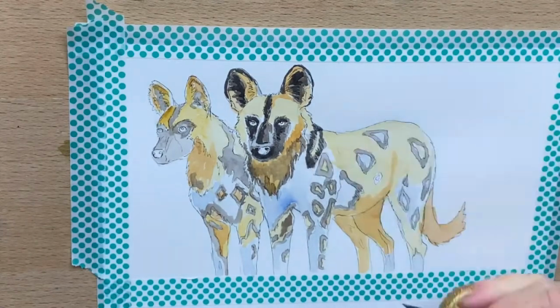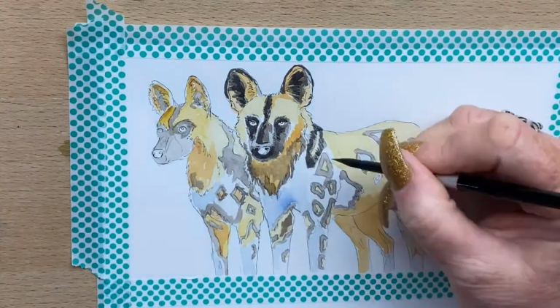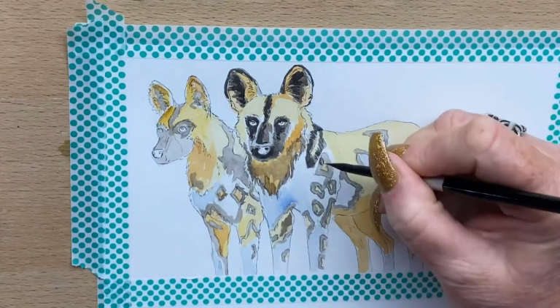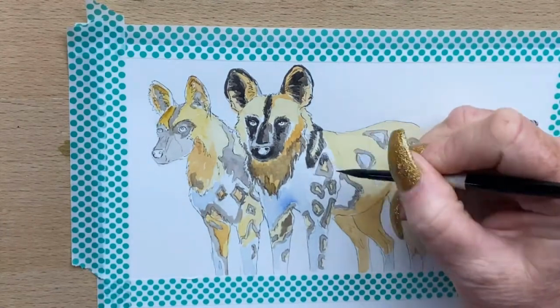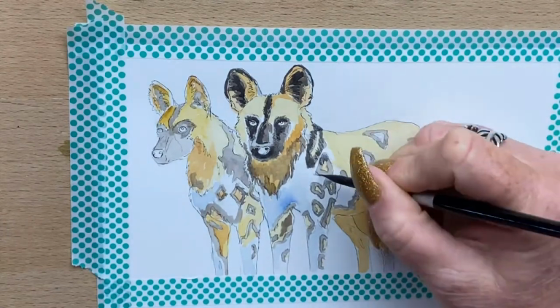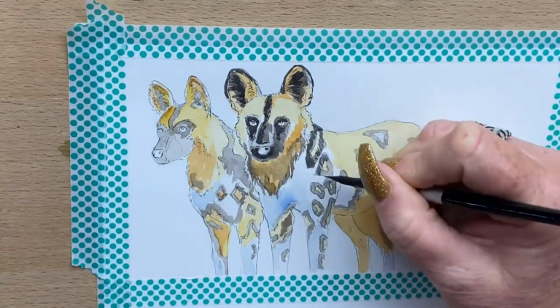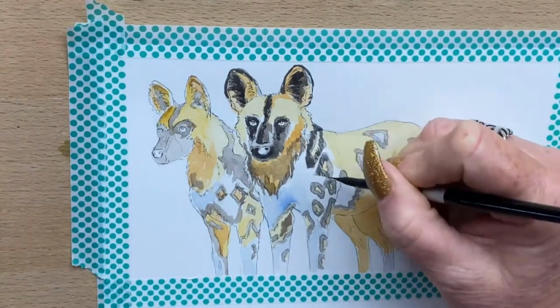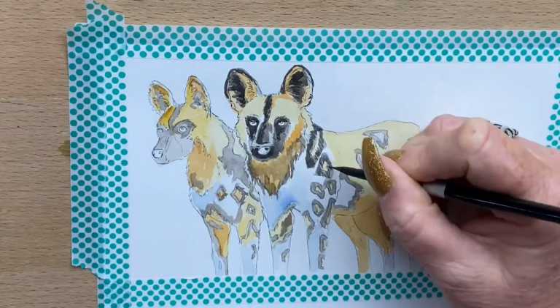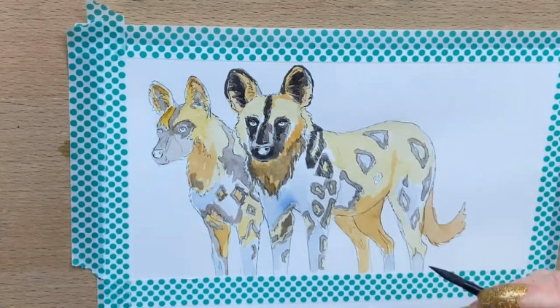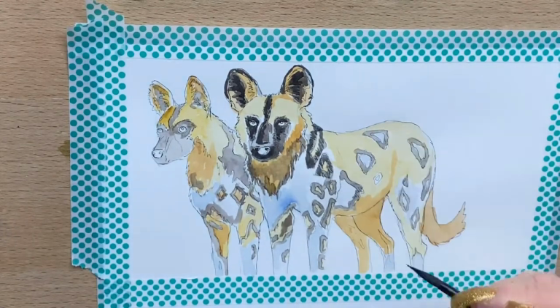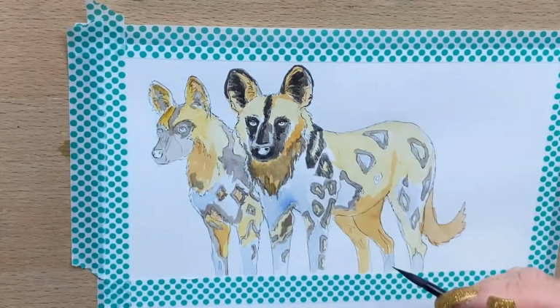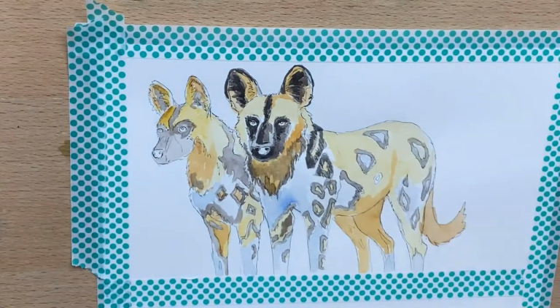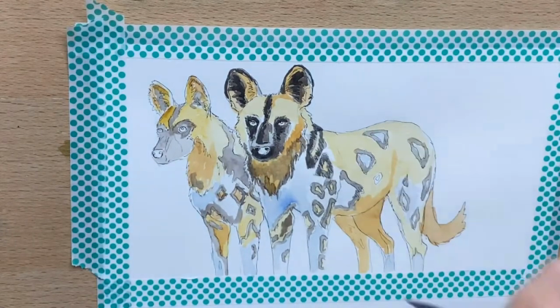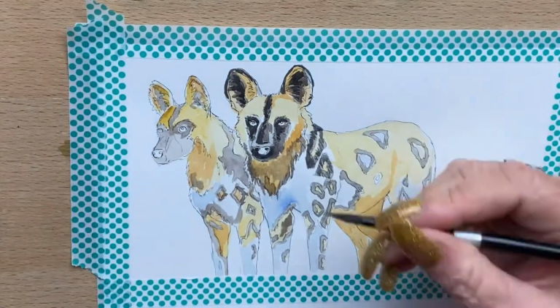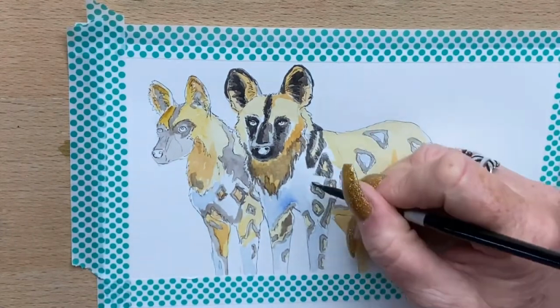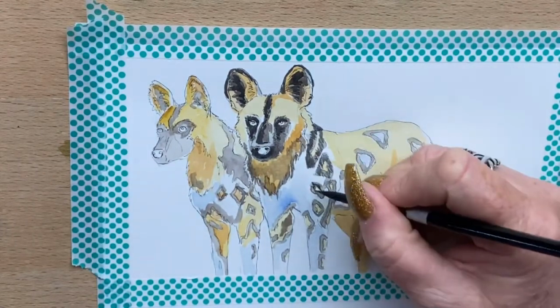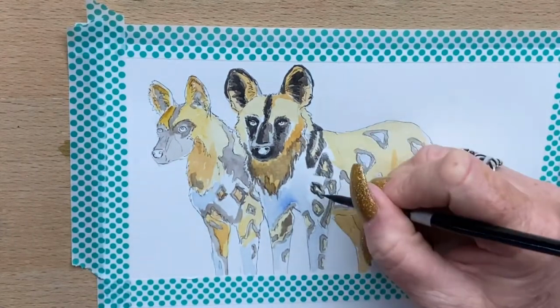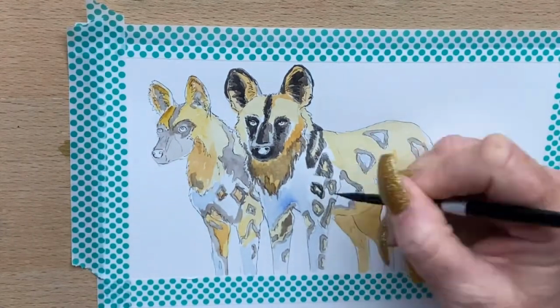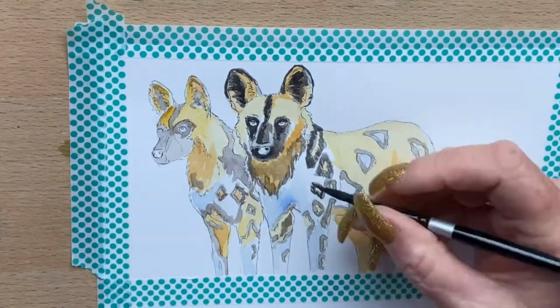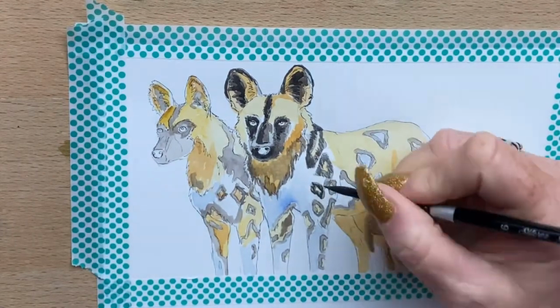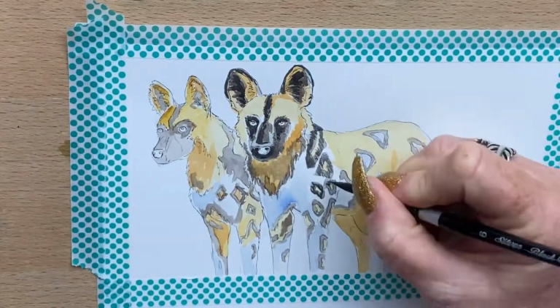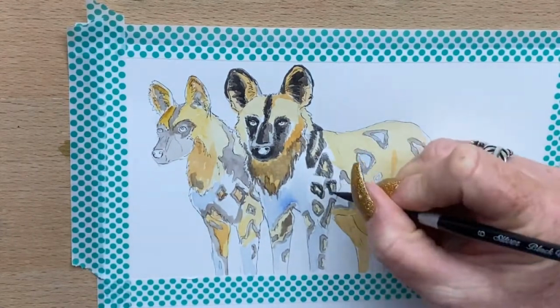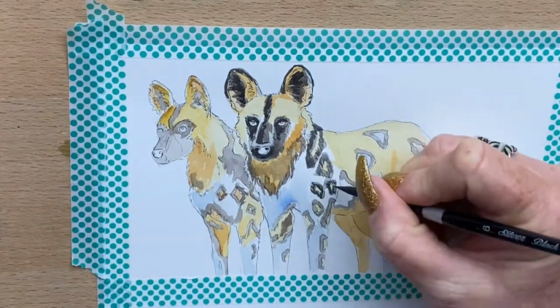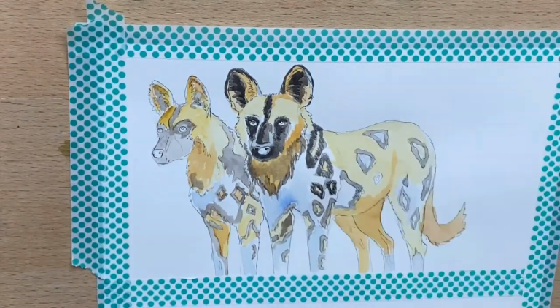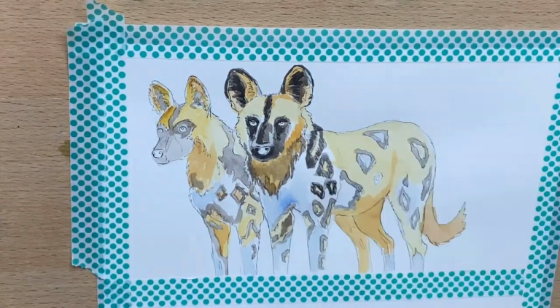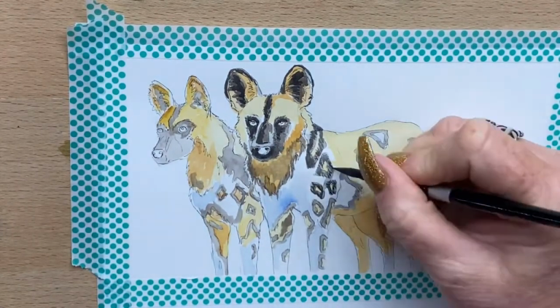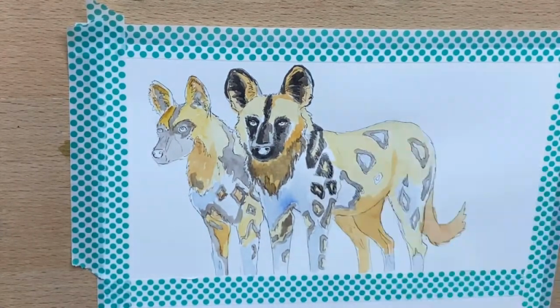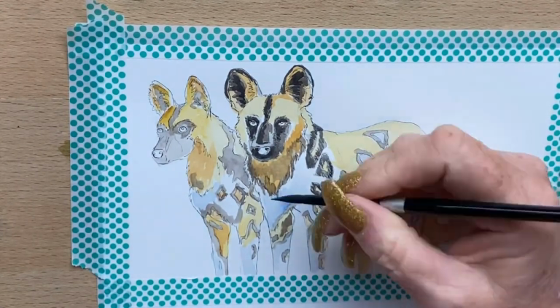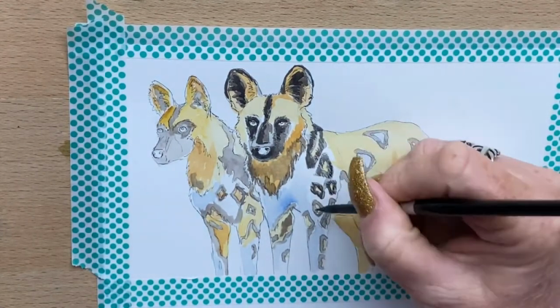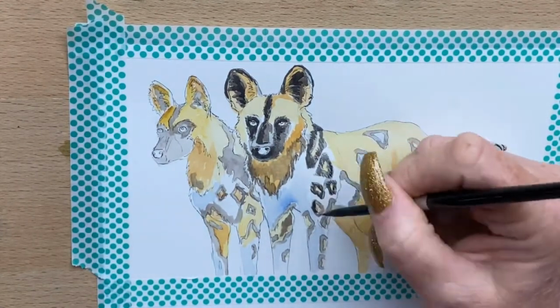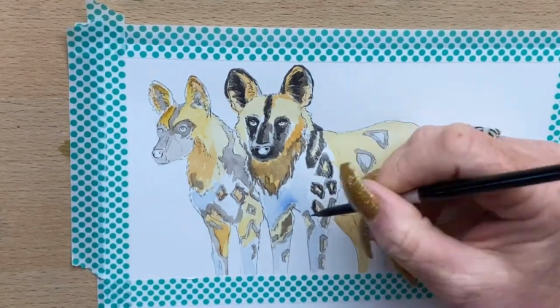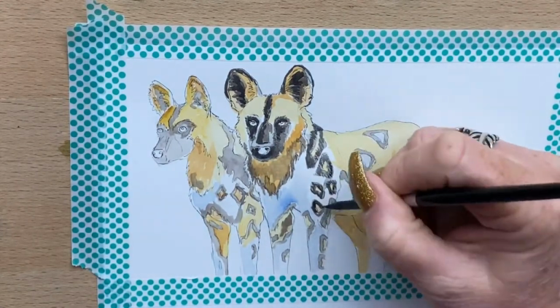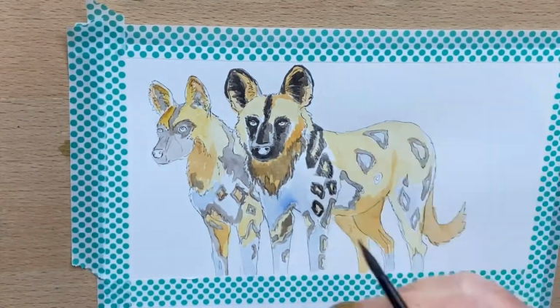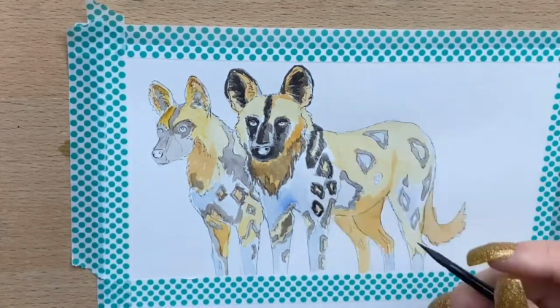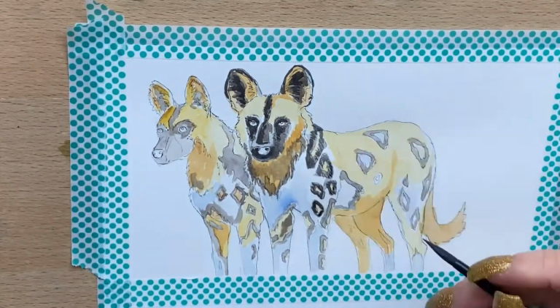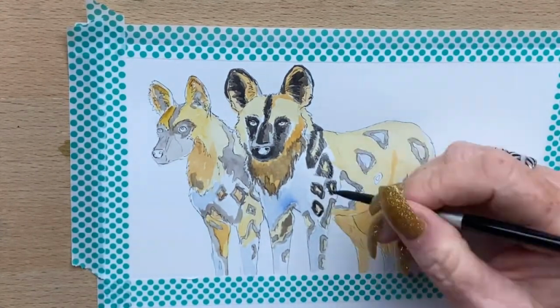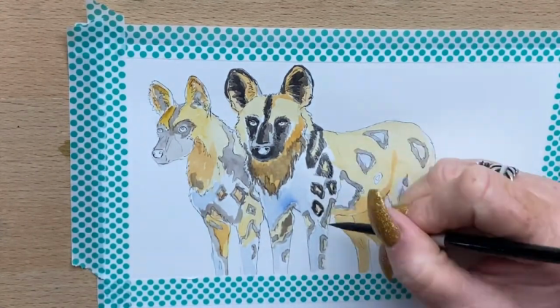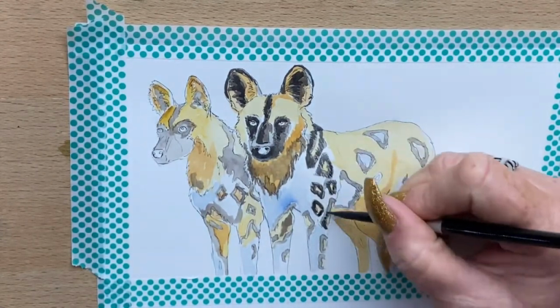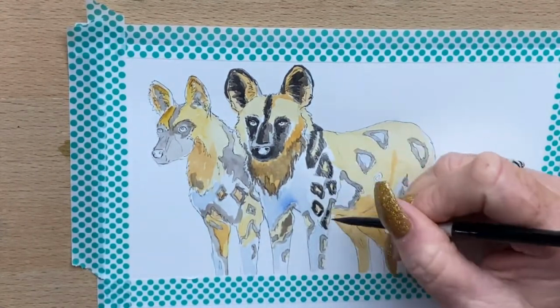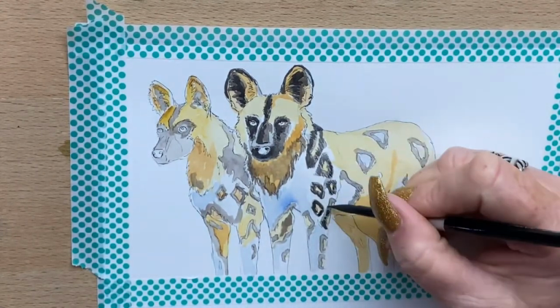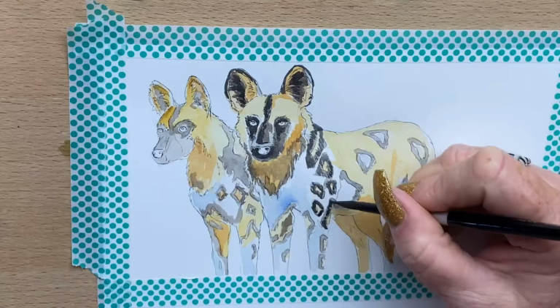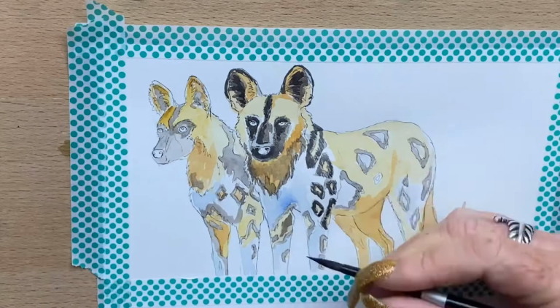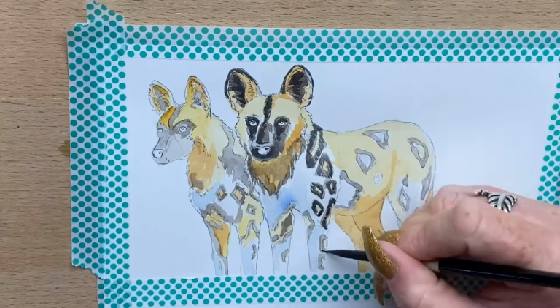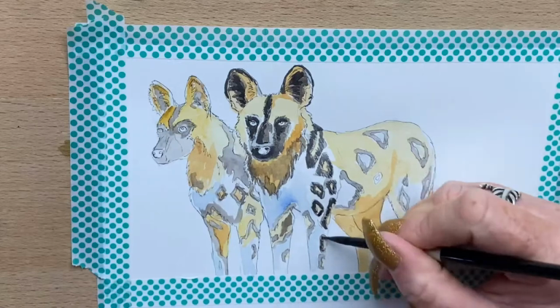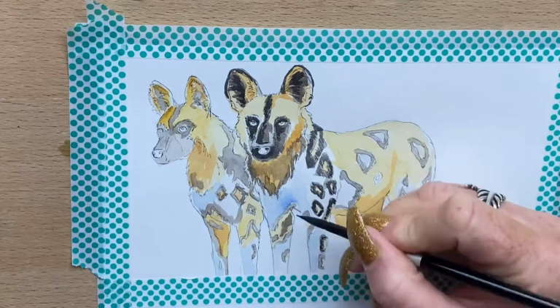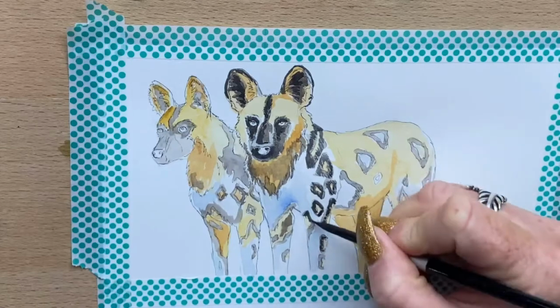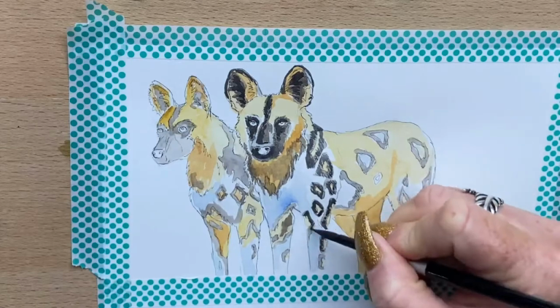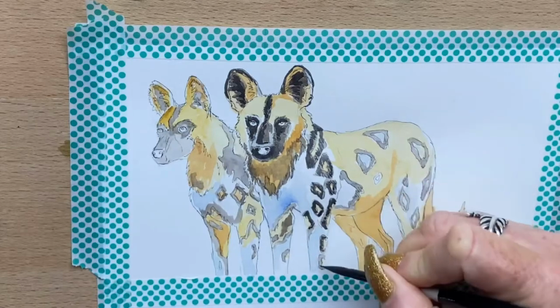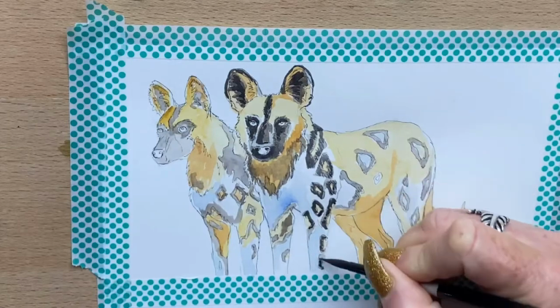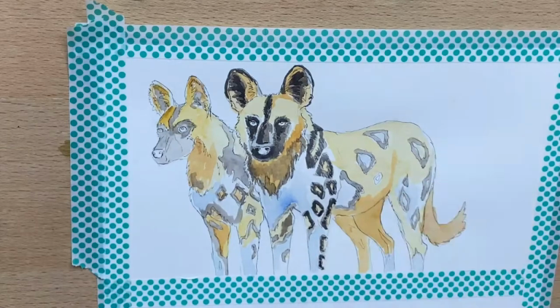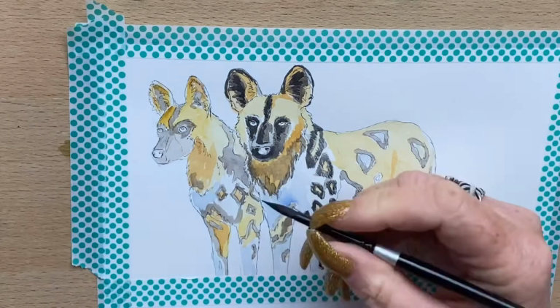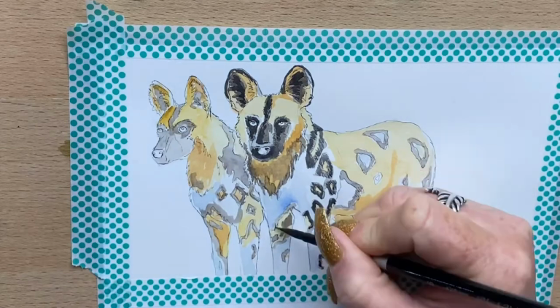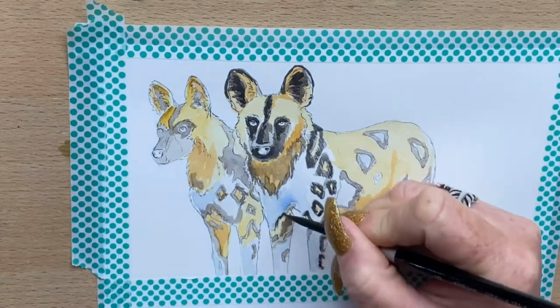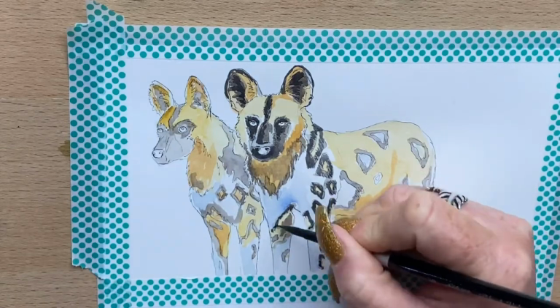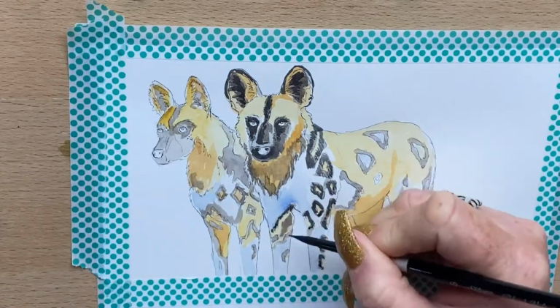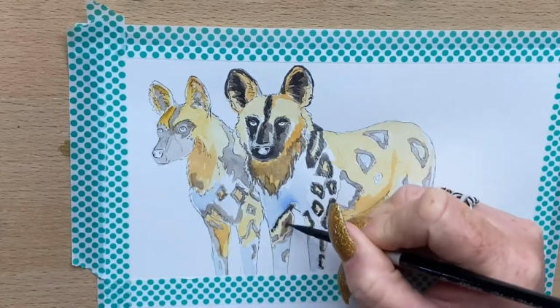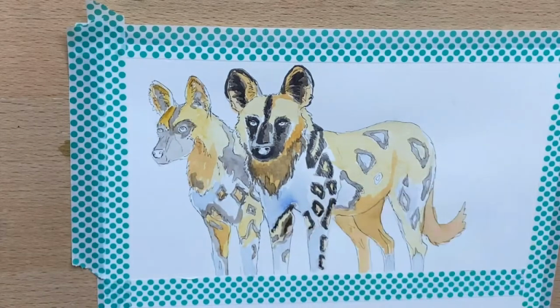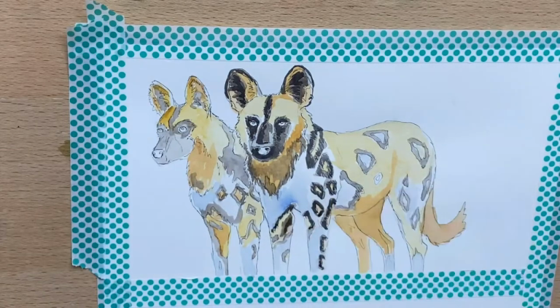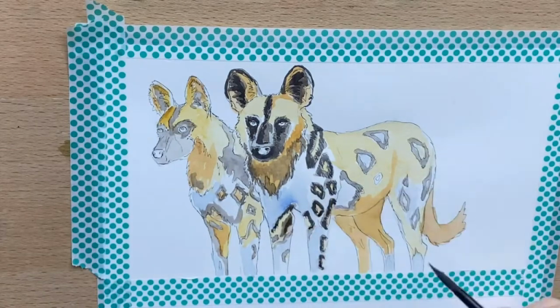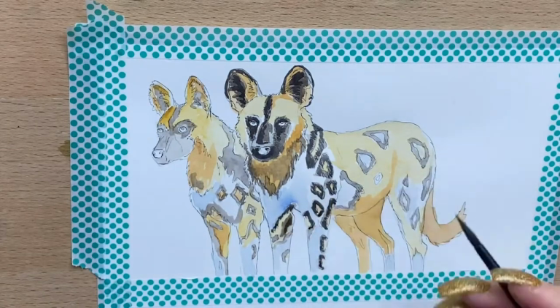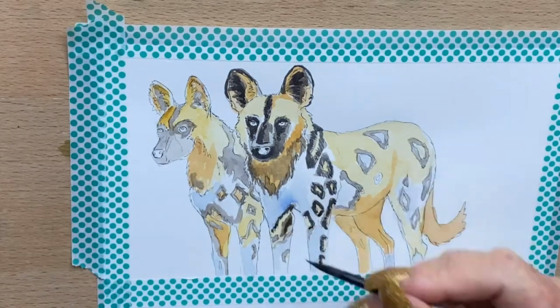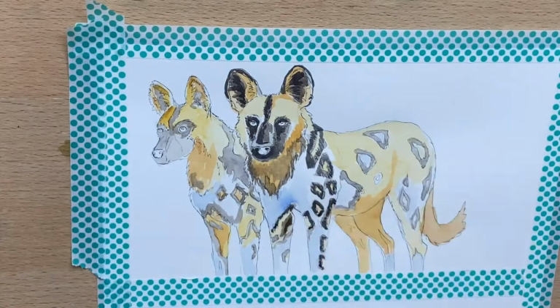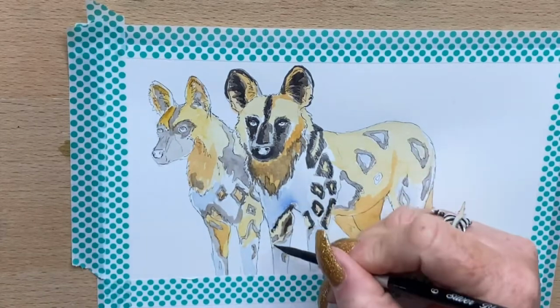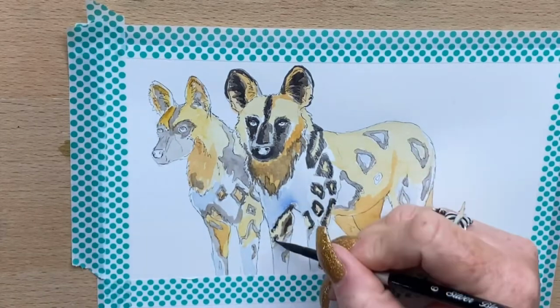I've mixed a little bit of burnt umber into the Payne's grey just to brown it off a little bit, and then I start to go around the markings on their coats.